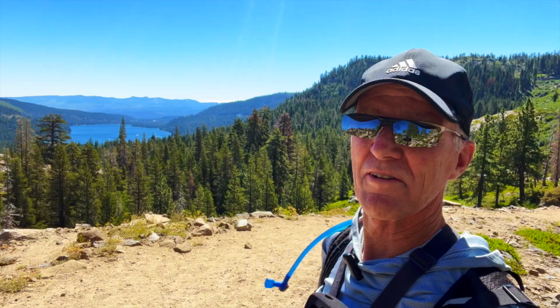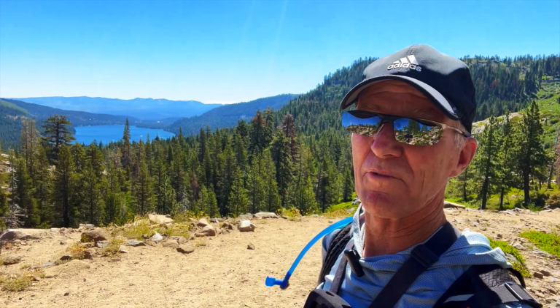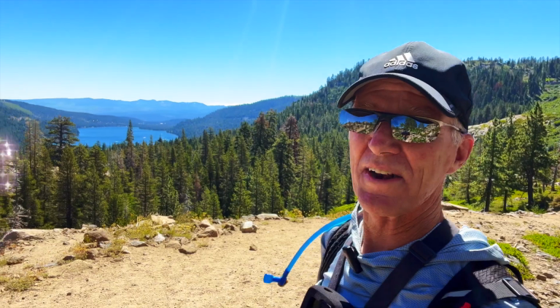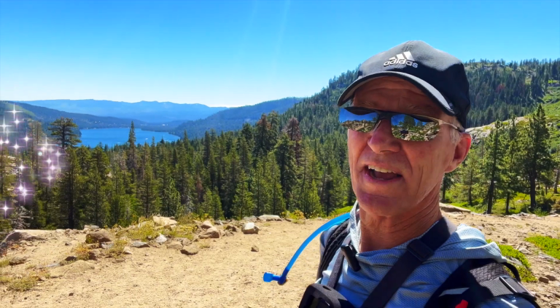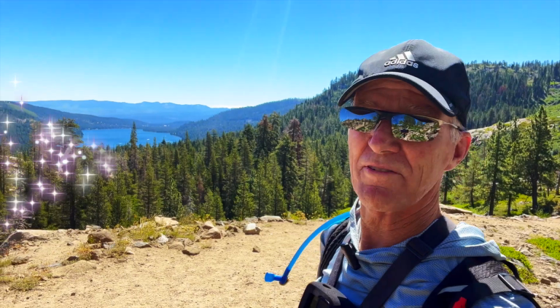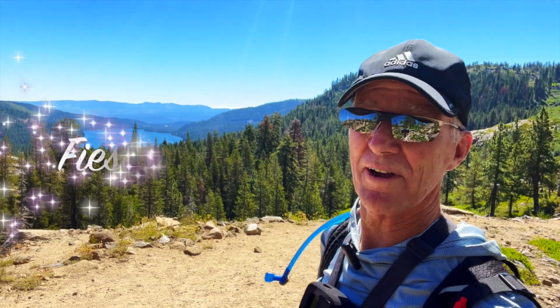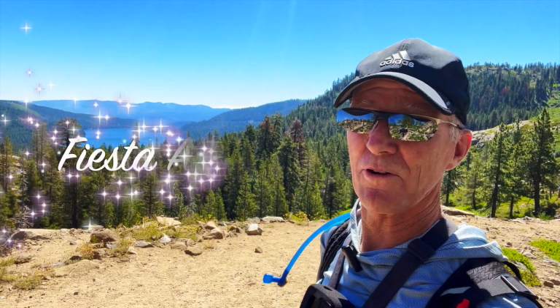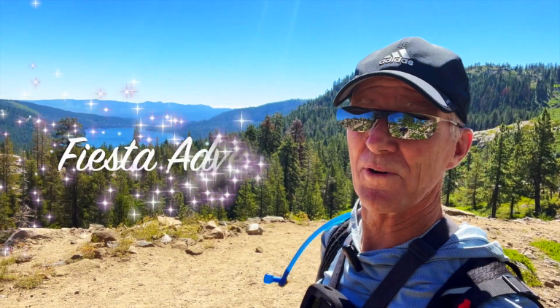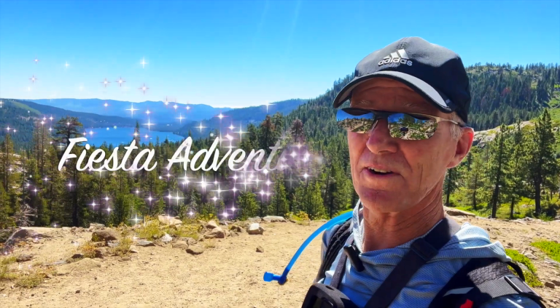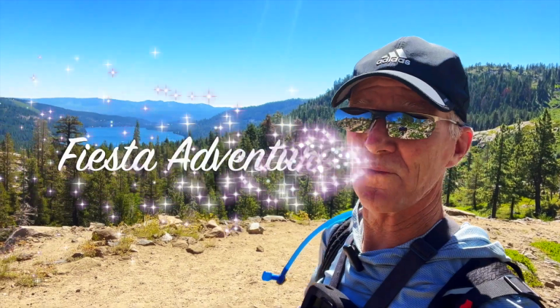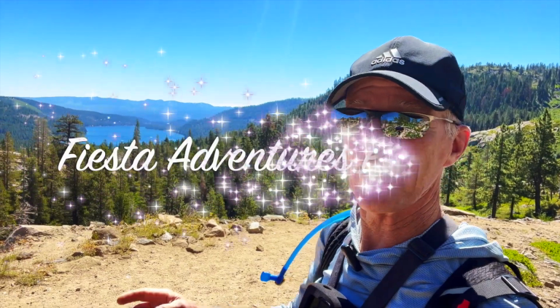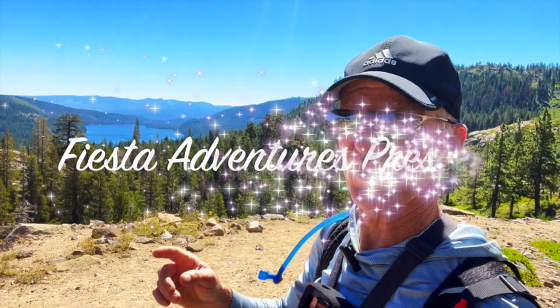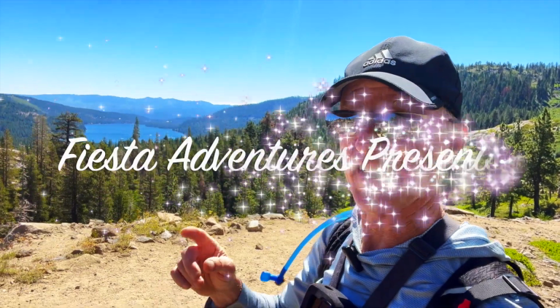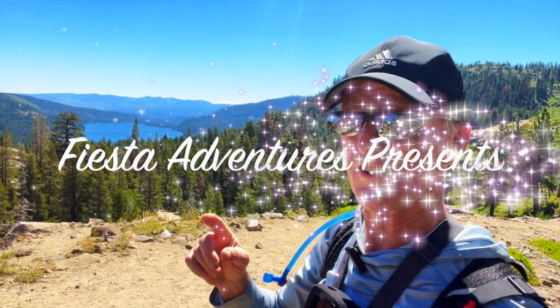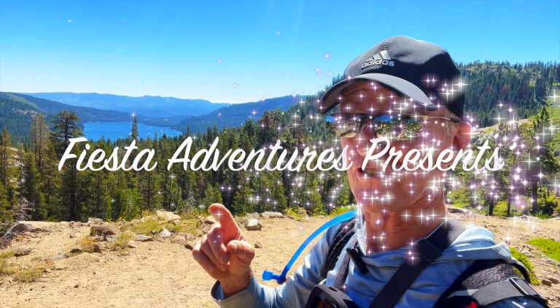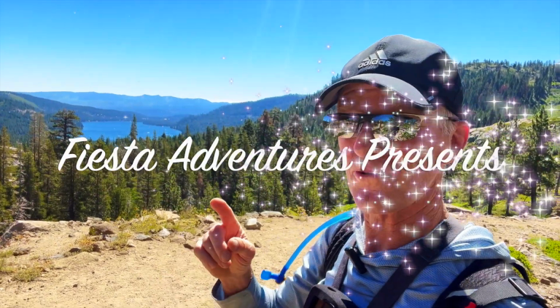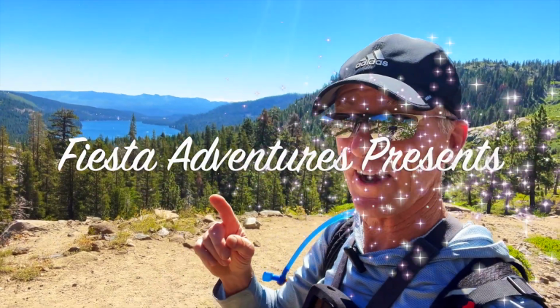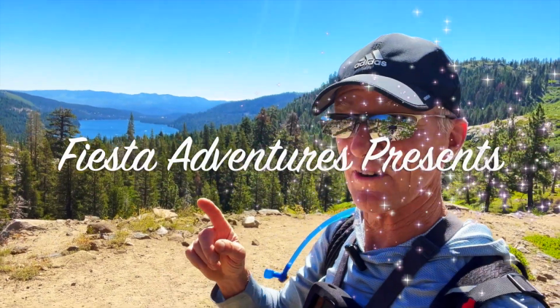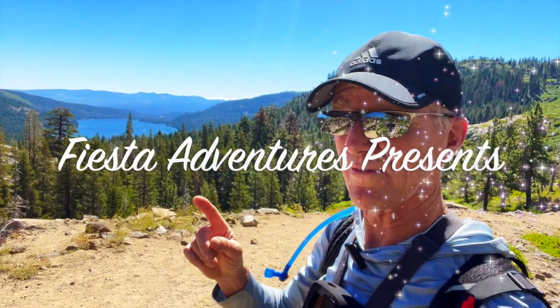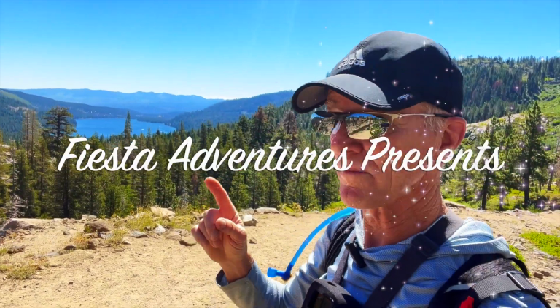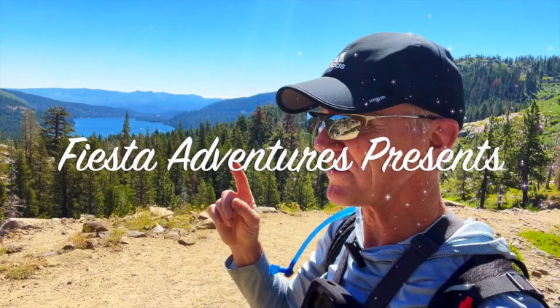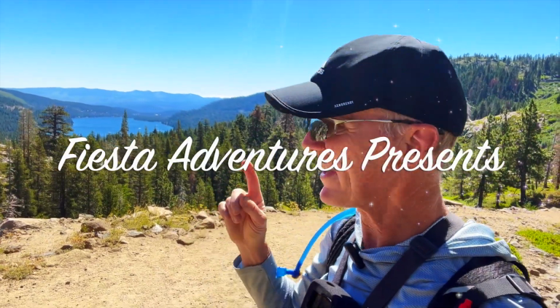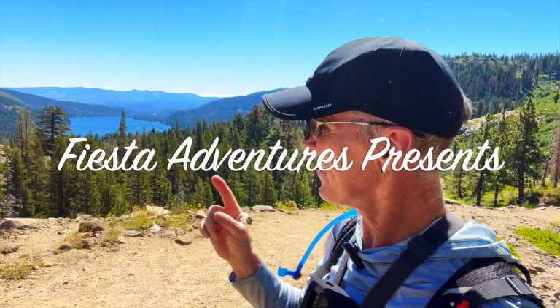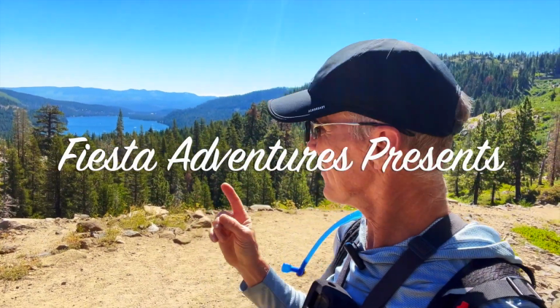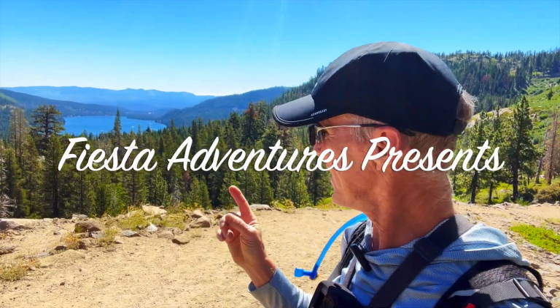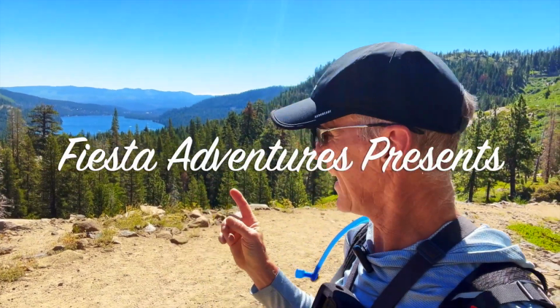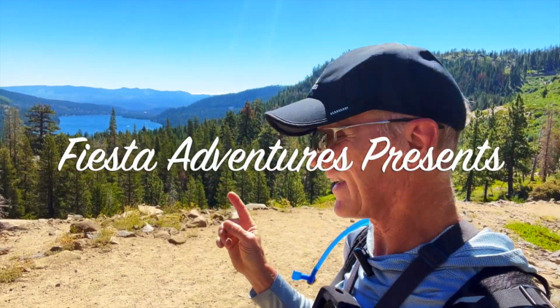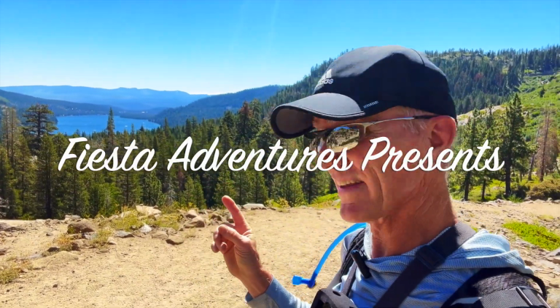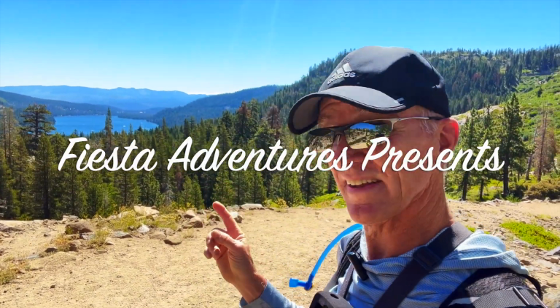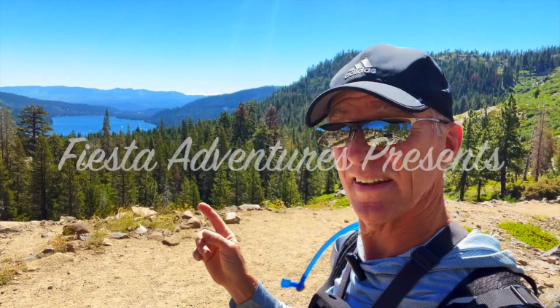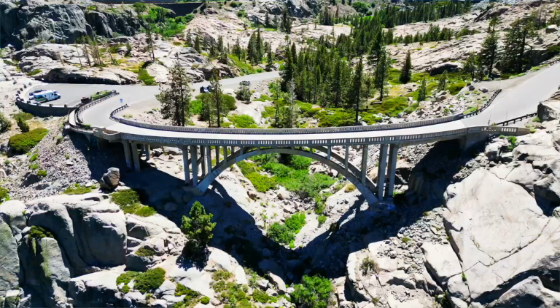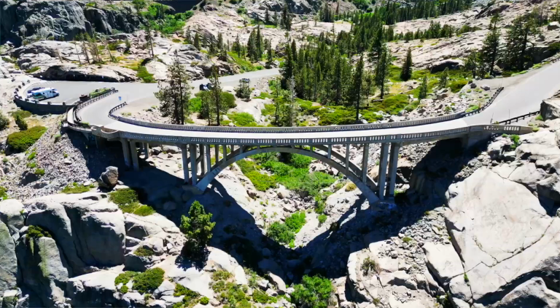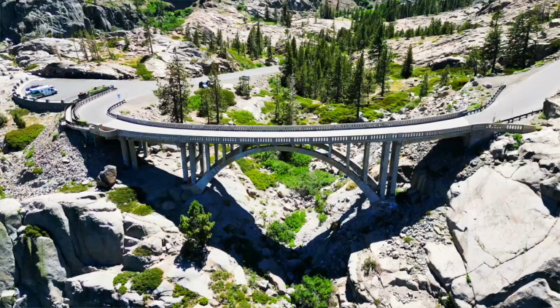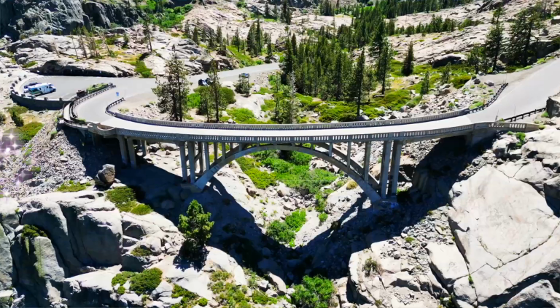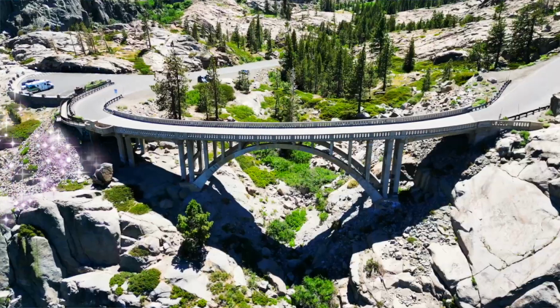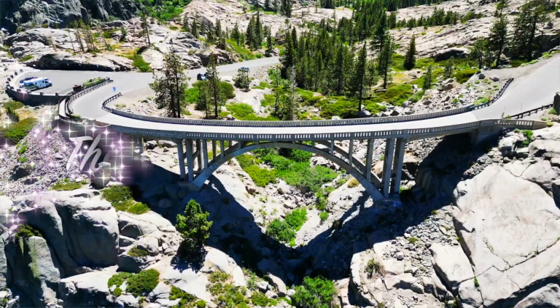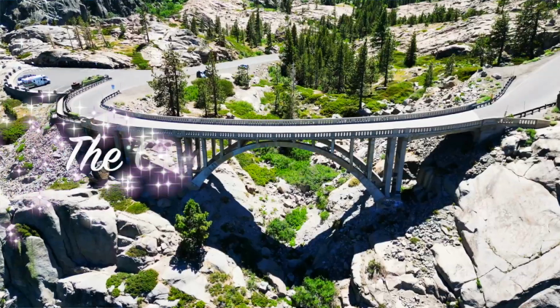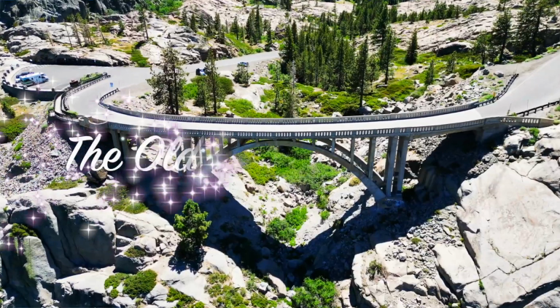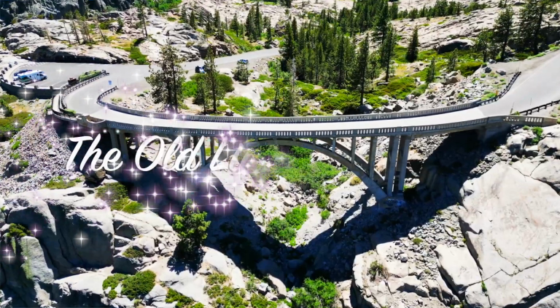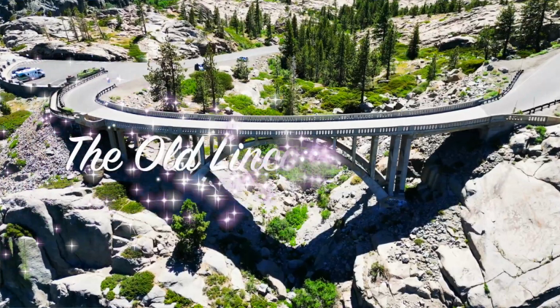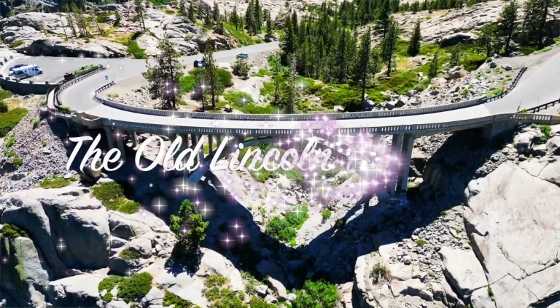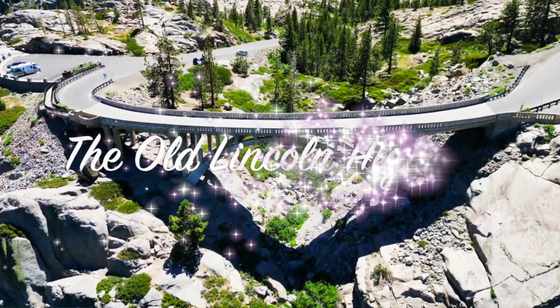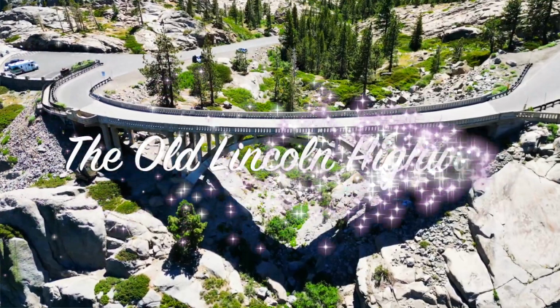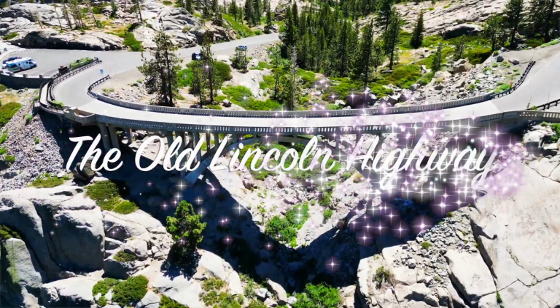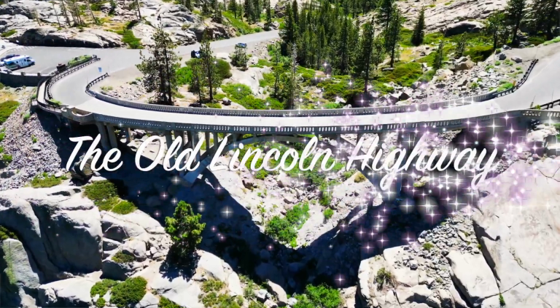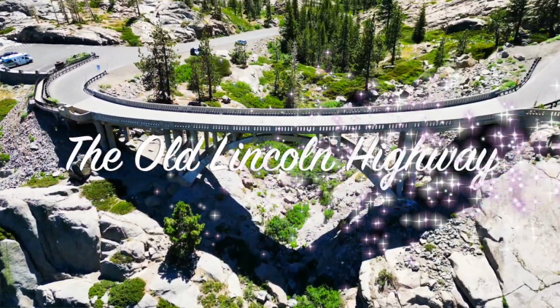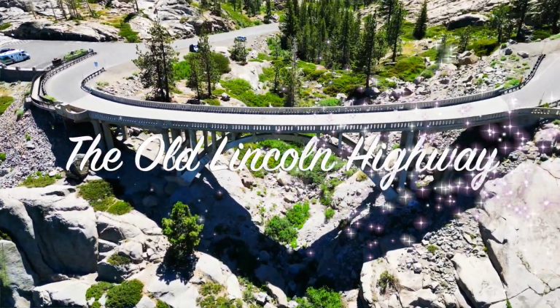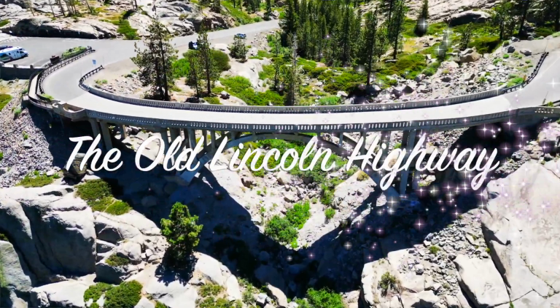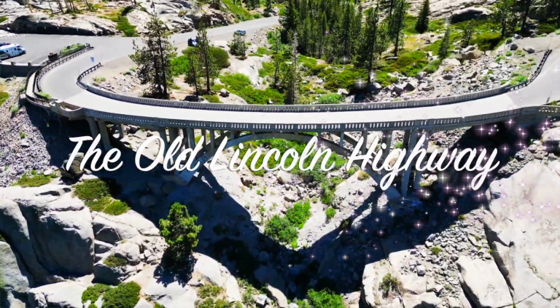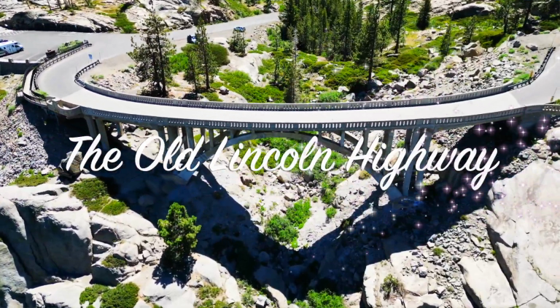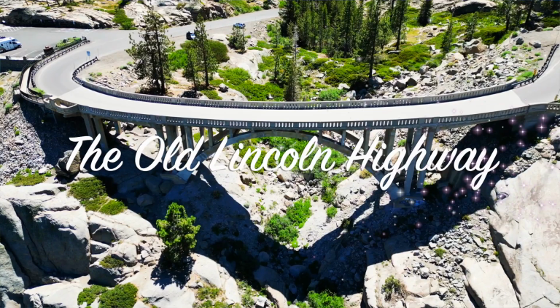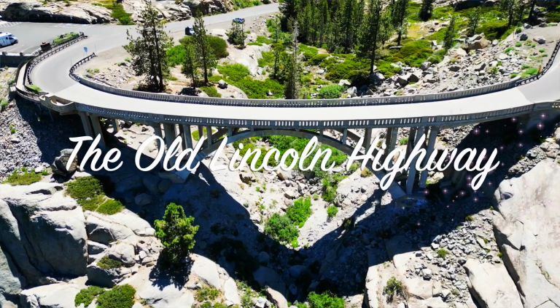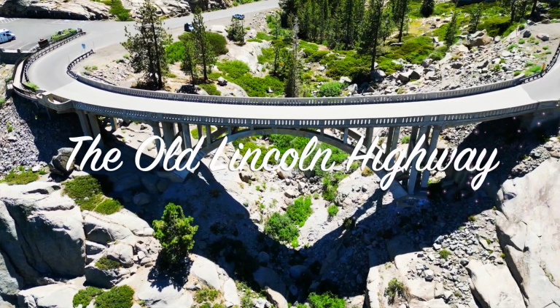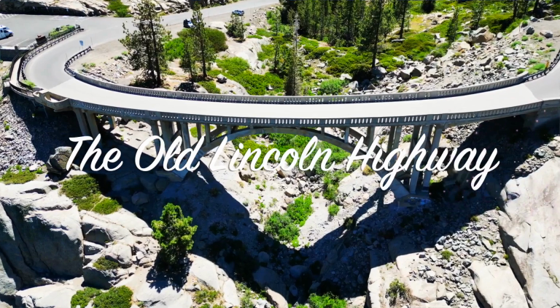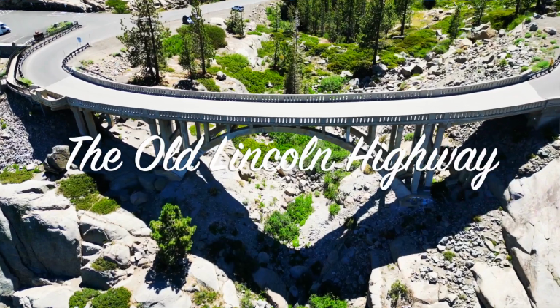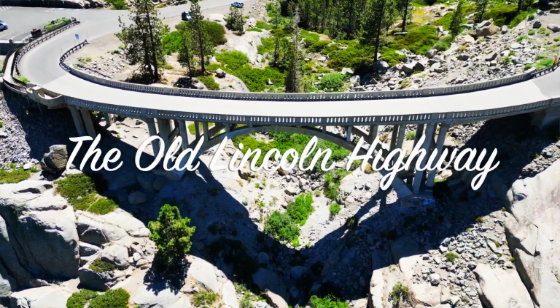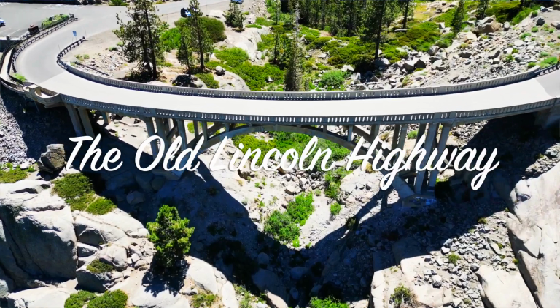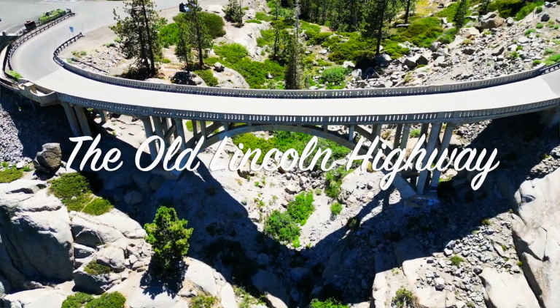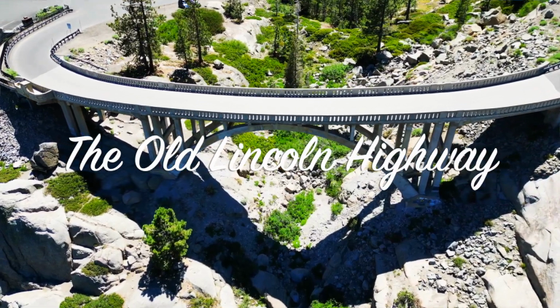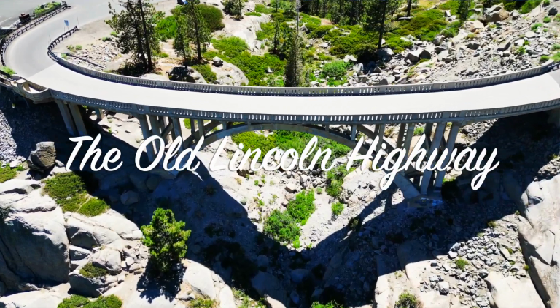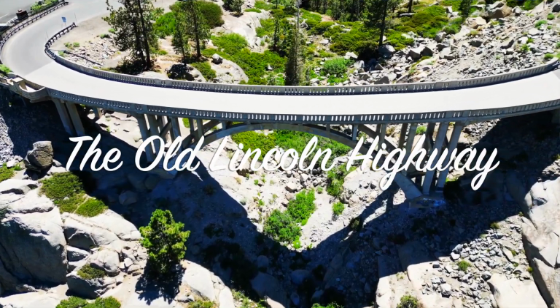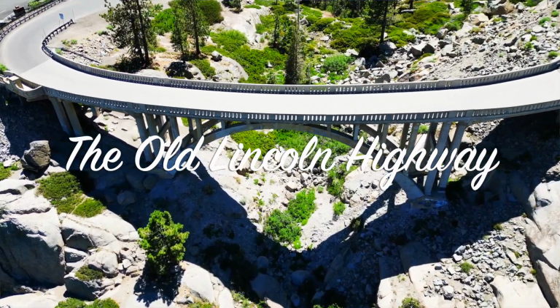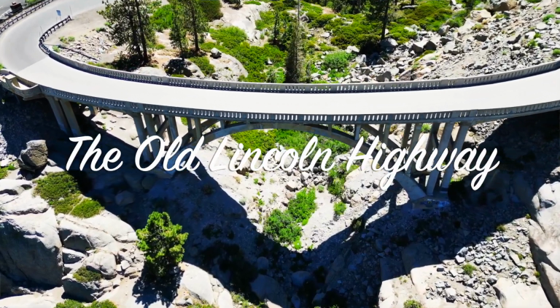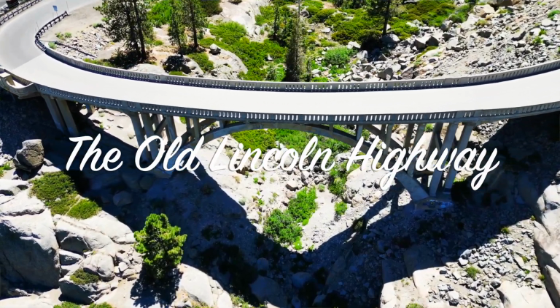Hey everyone, have you ever wondered what it's like to travel from Donner Lake to Donner Summit on the old Lincoln Highway? Well, that's what we're going to do today.